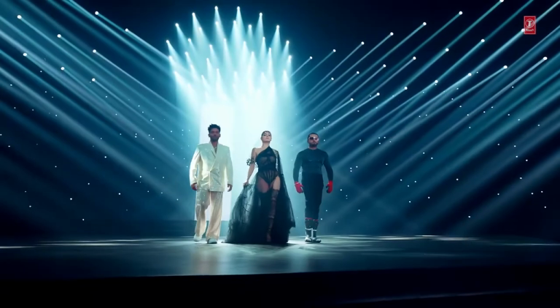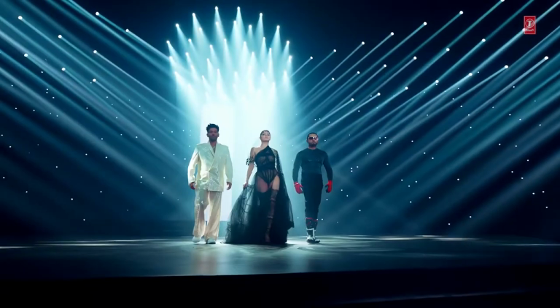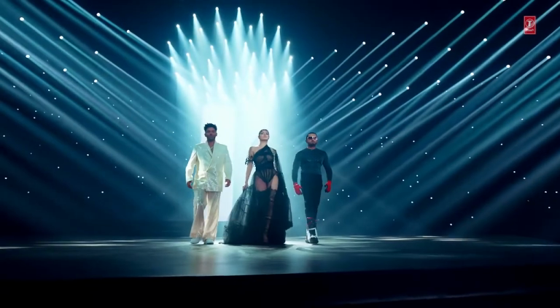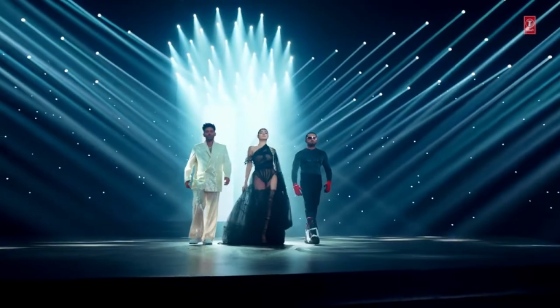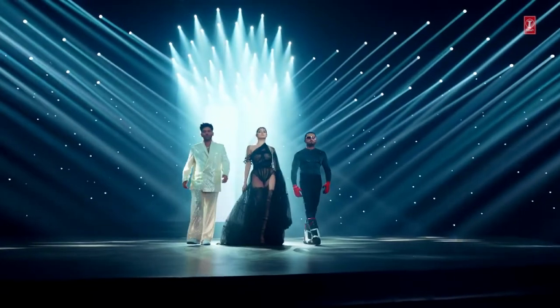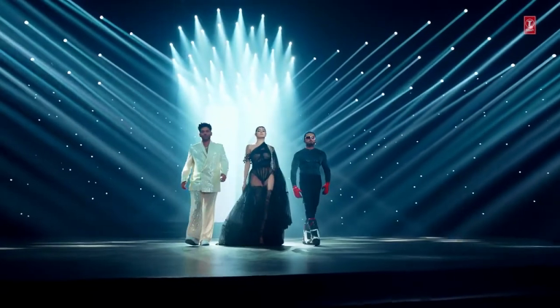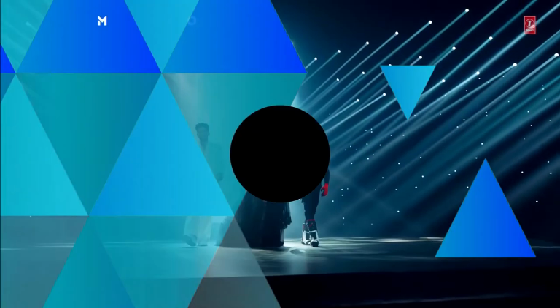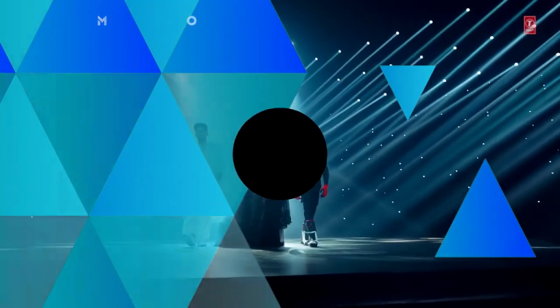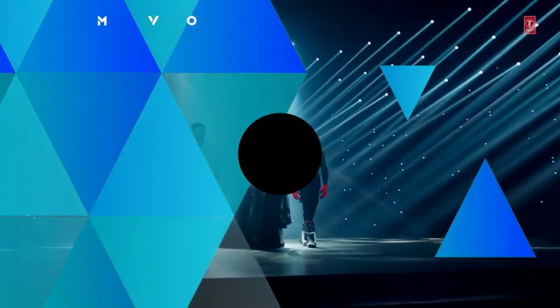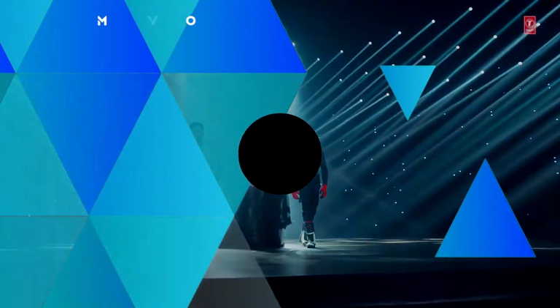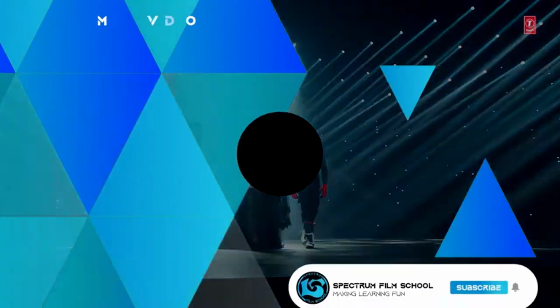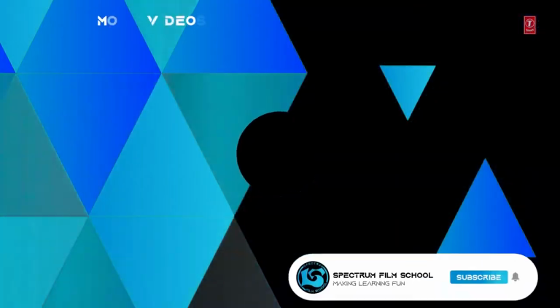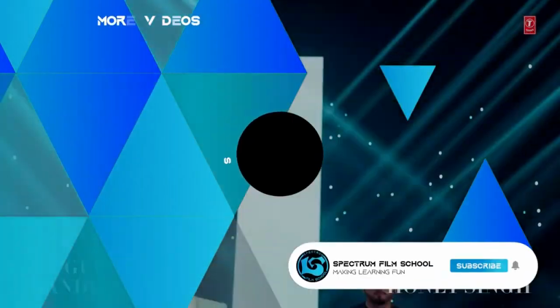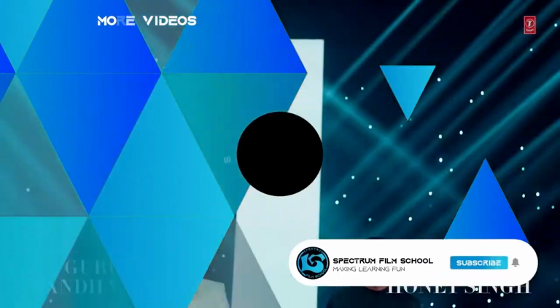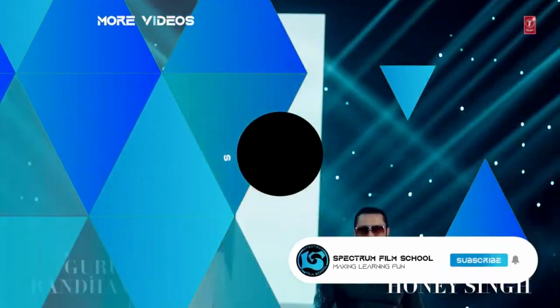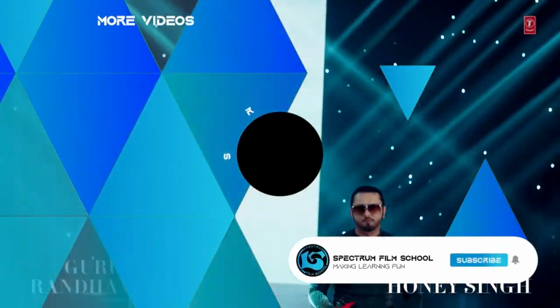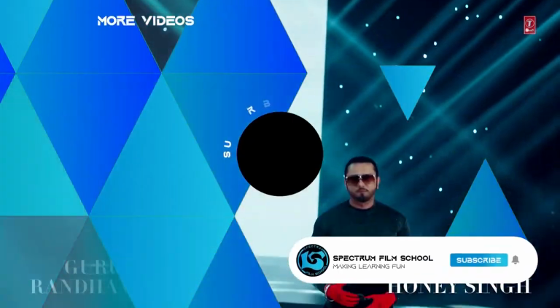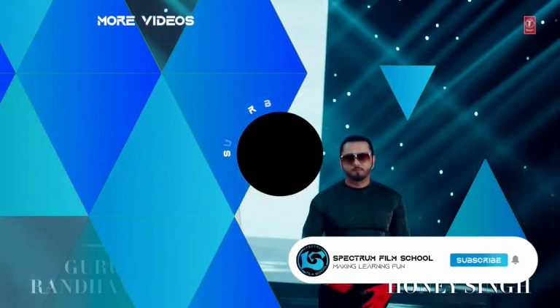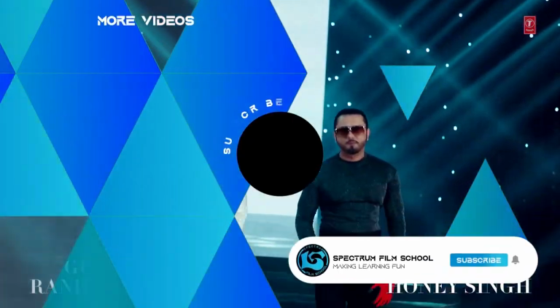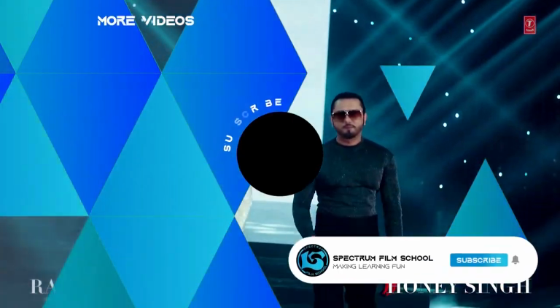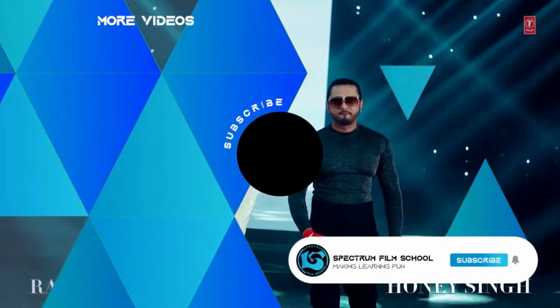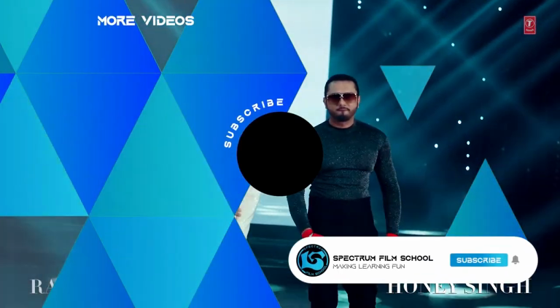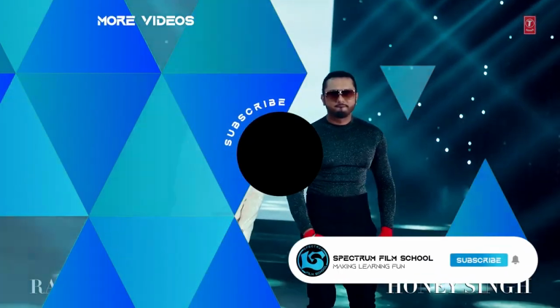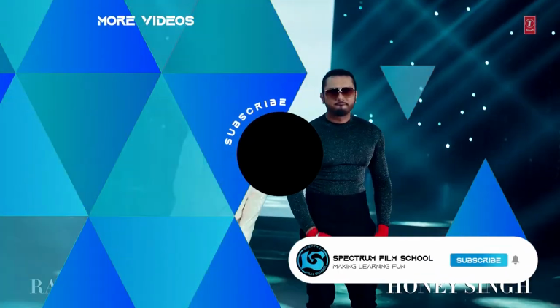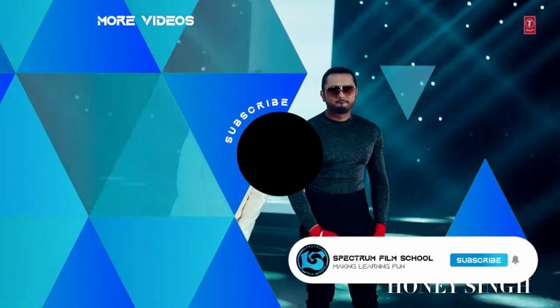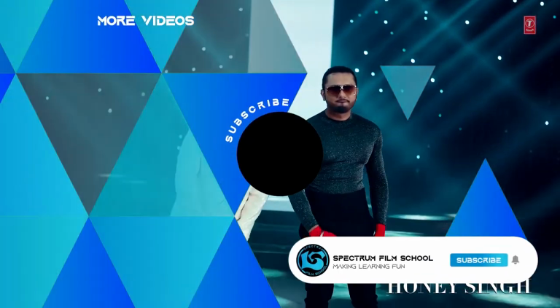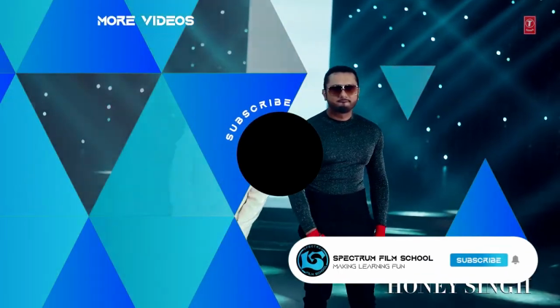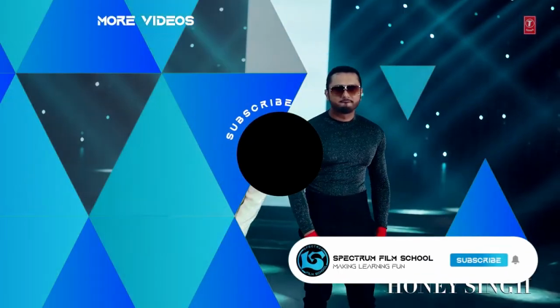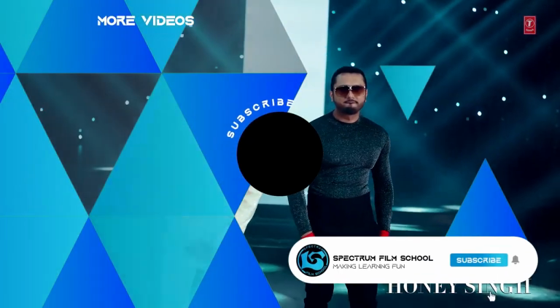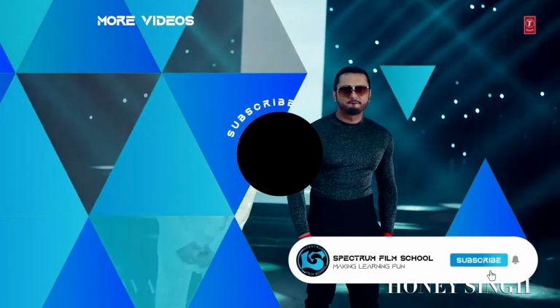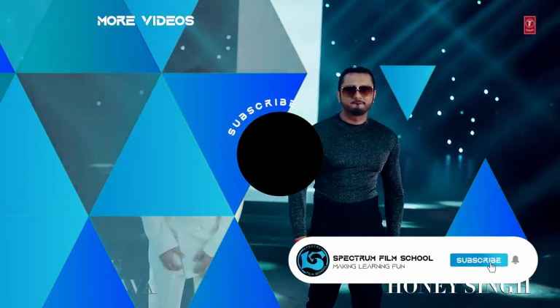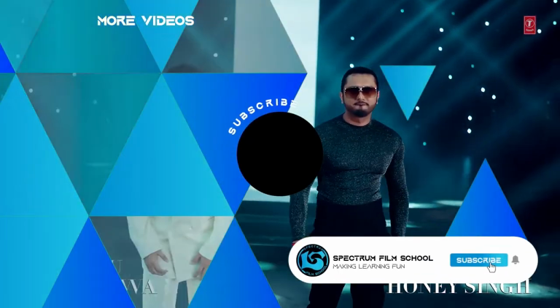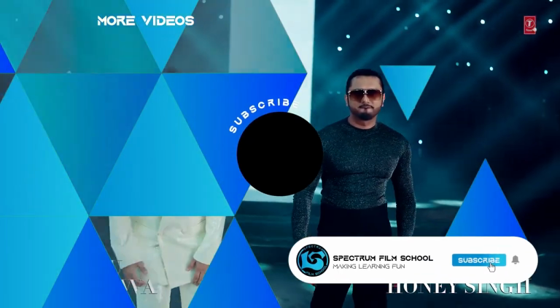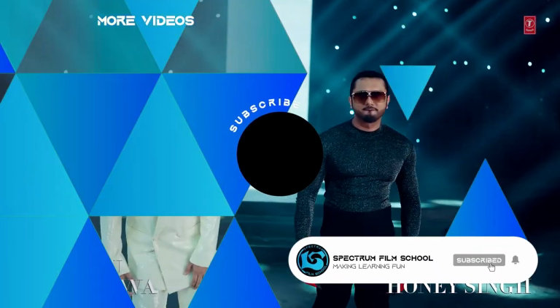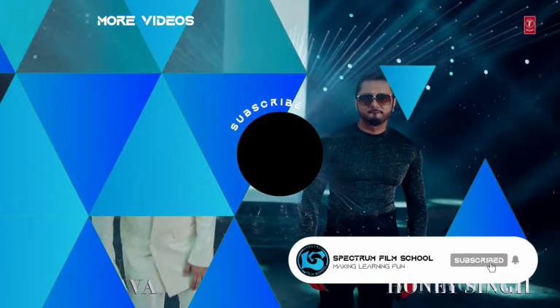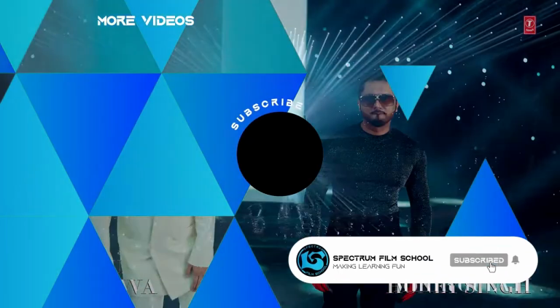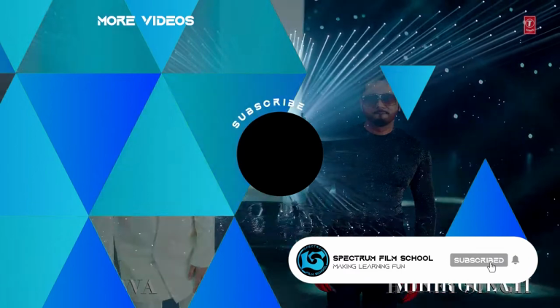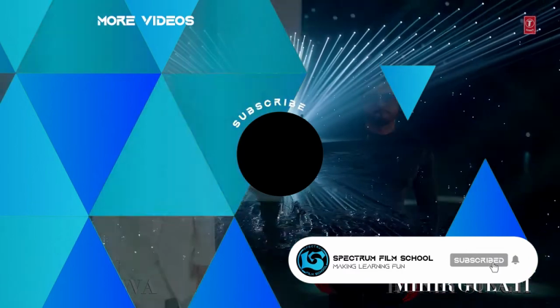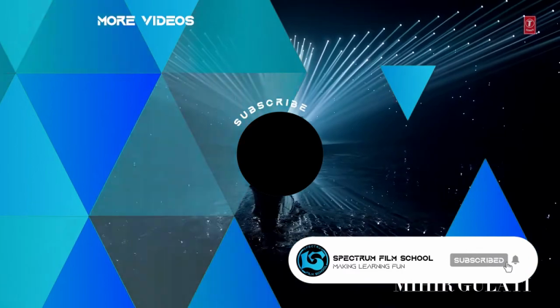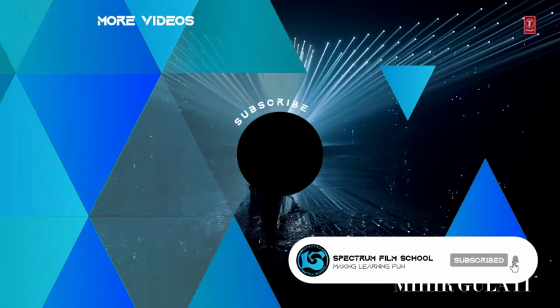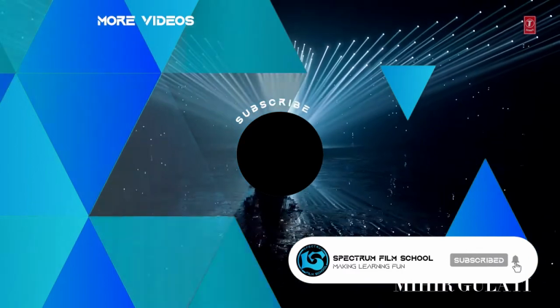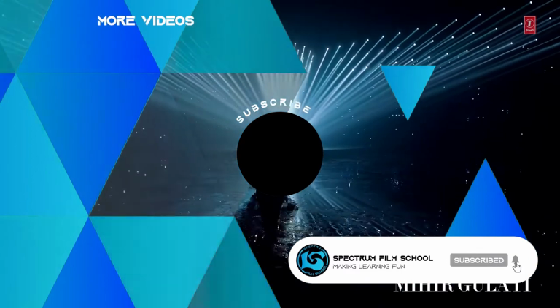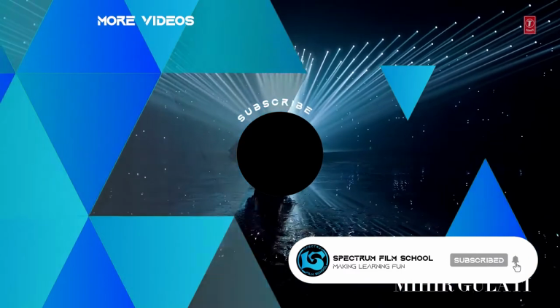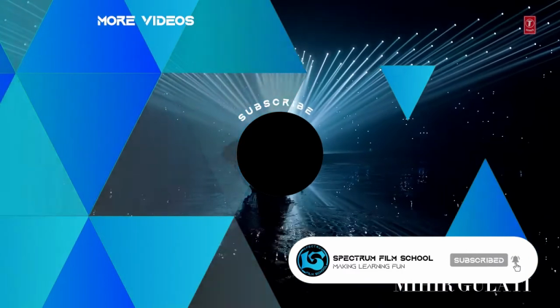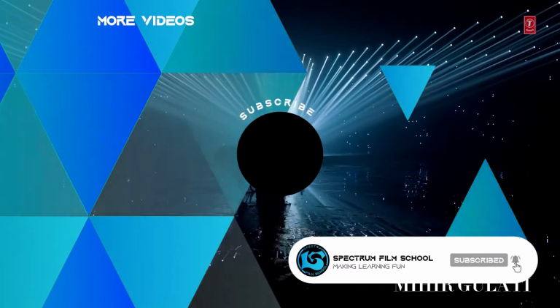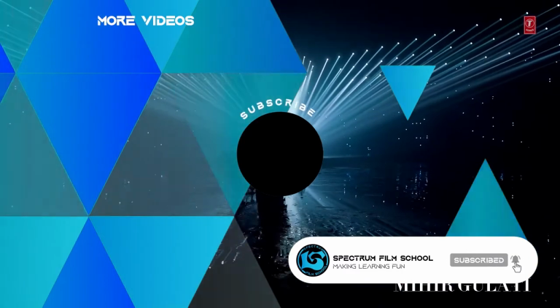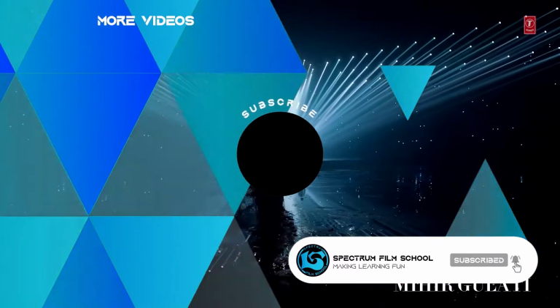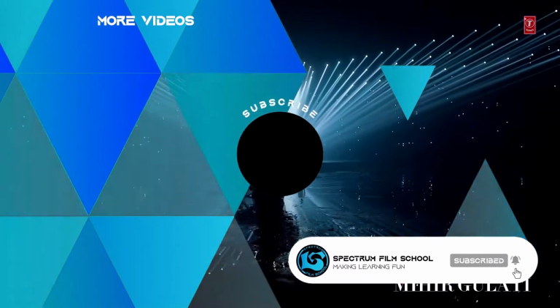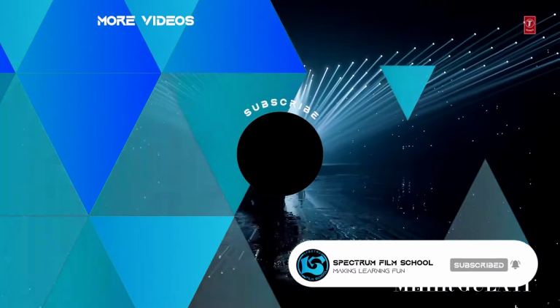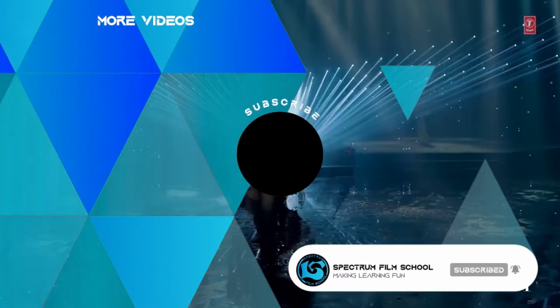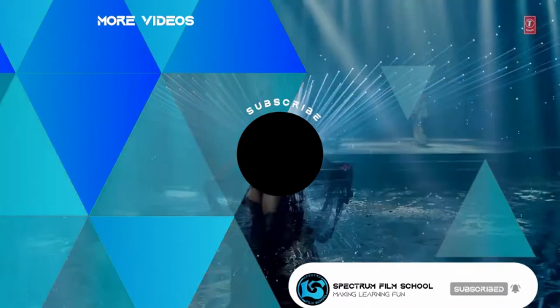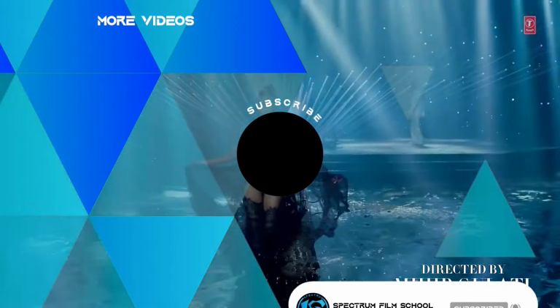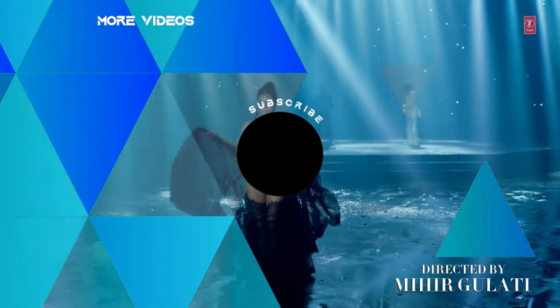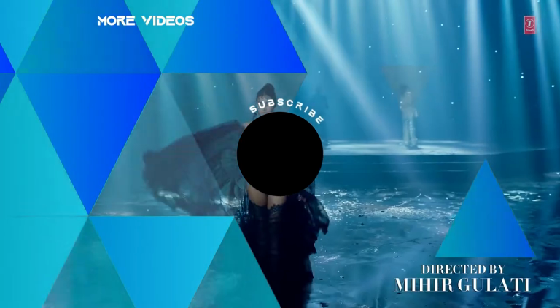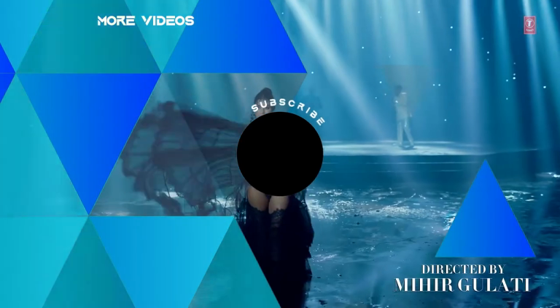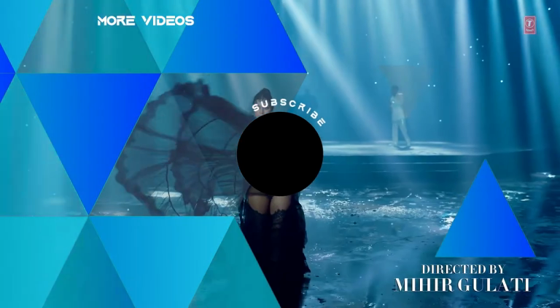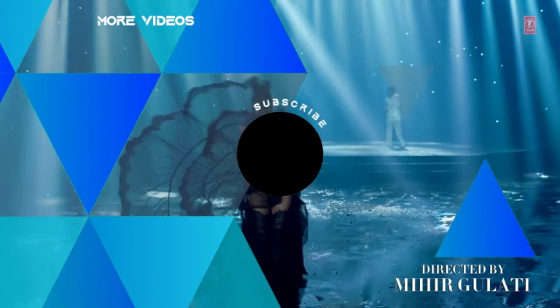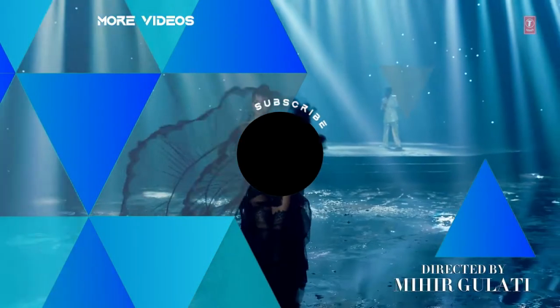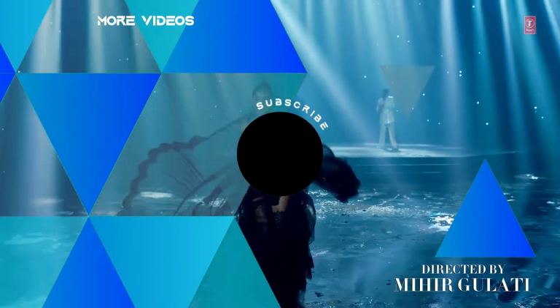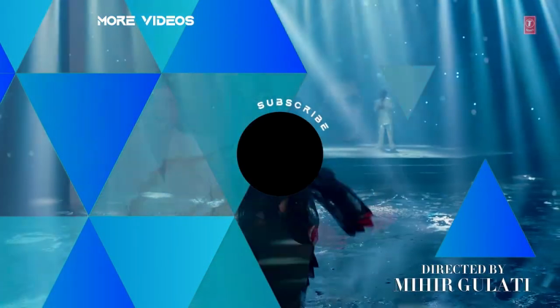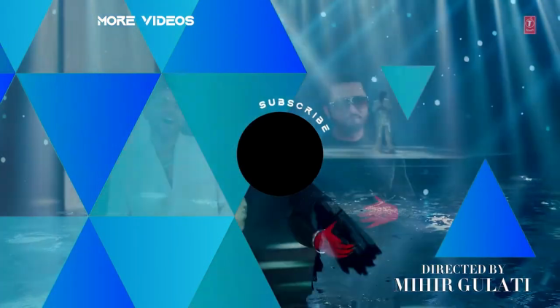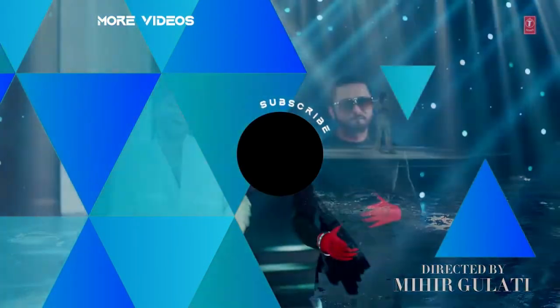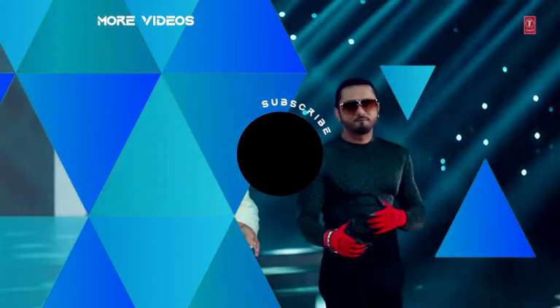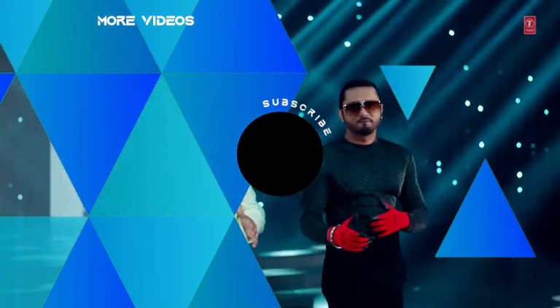Don't miss our content every week — click subscribe, ring the bell, and see you in the next one.